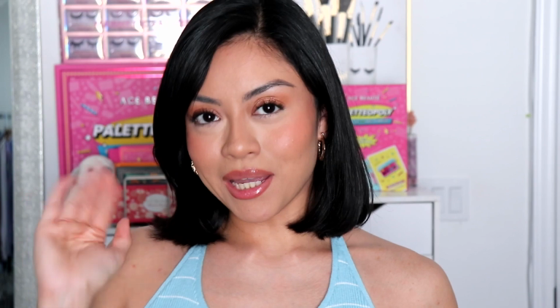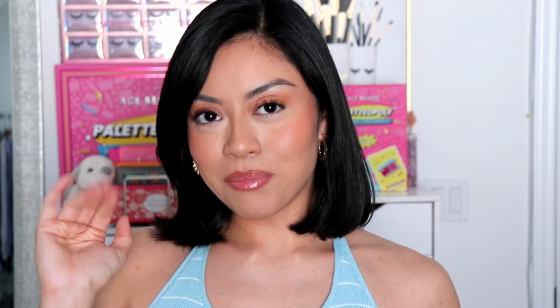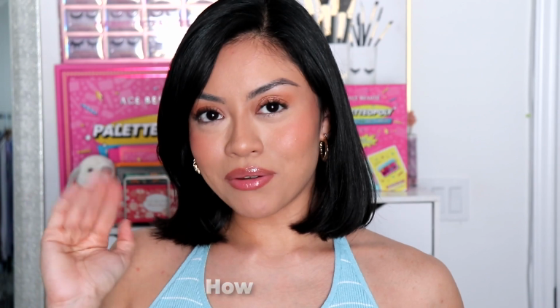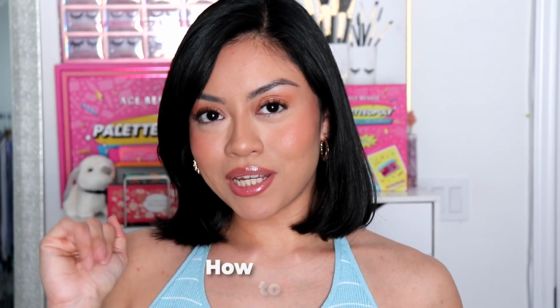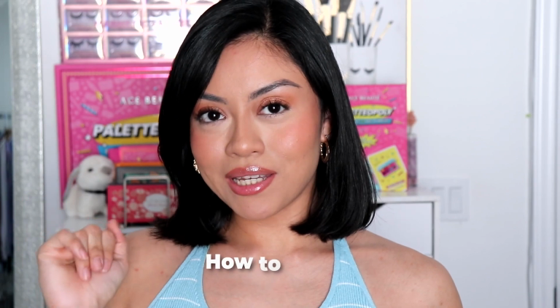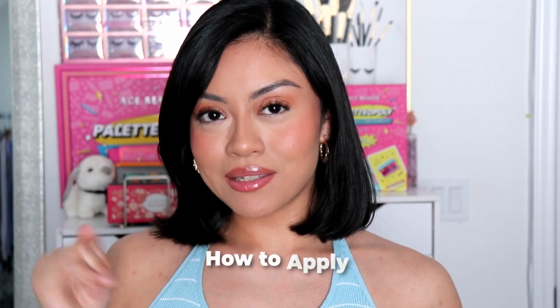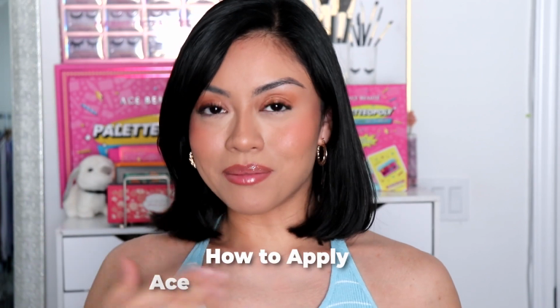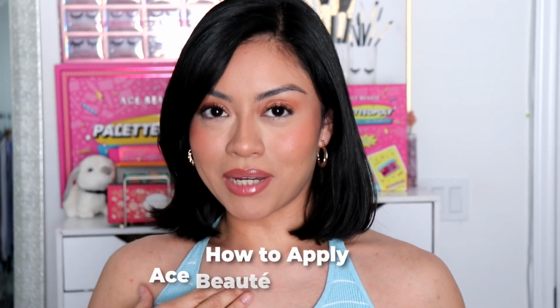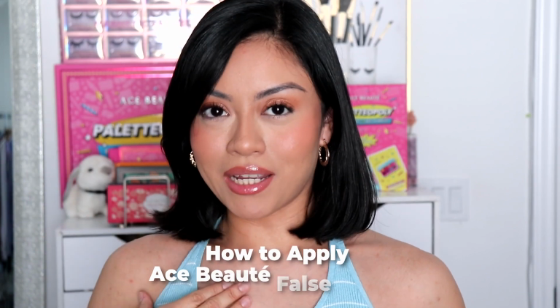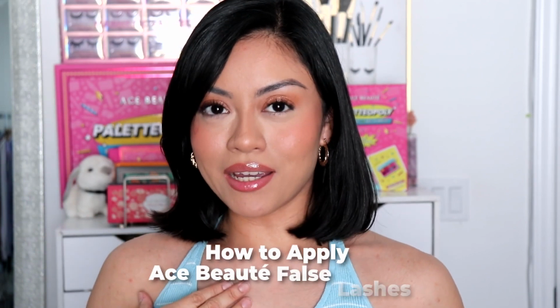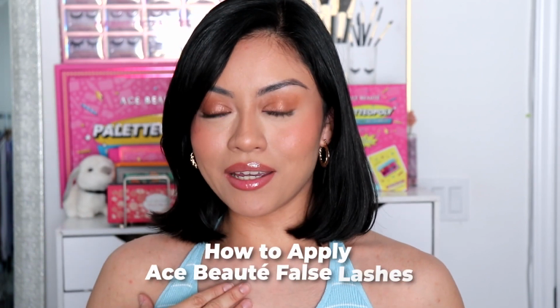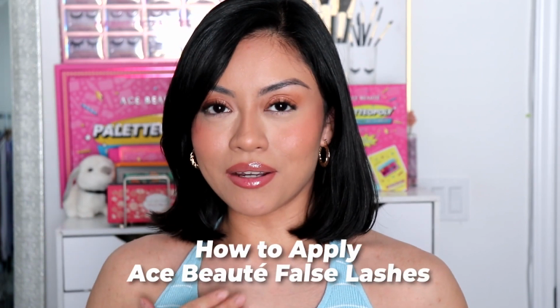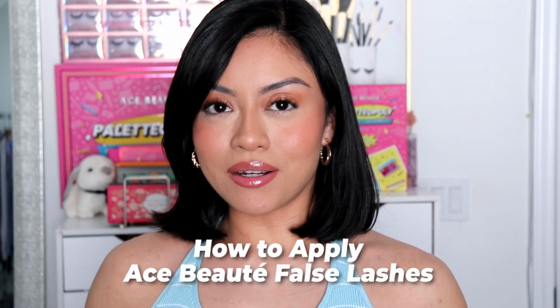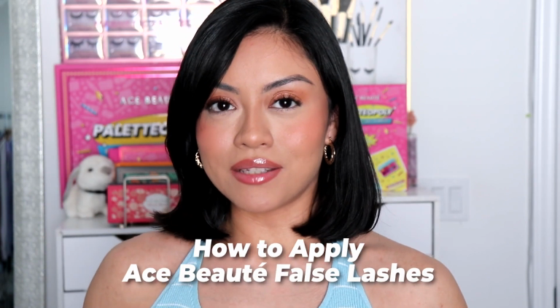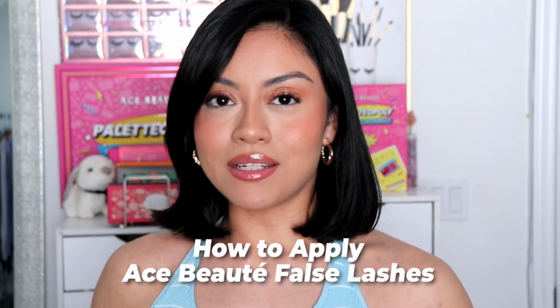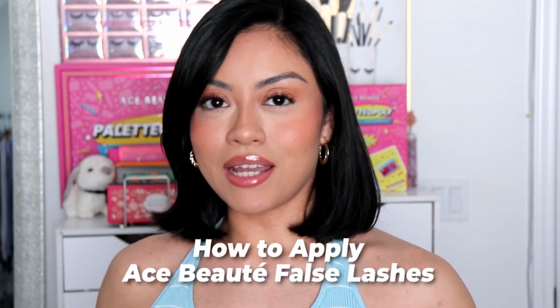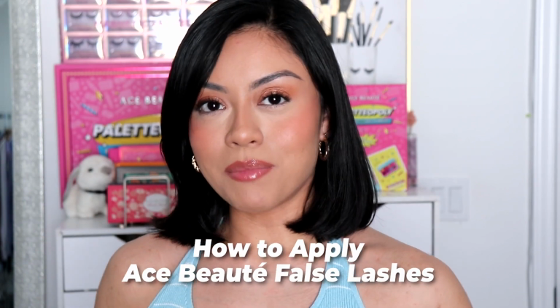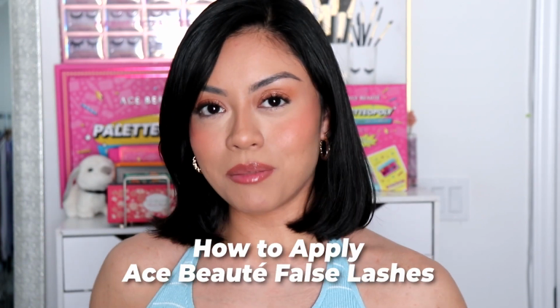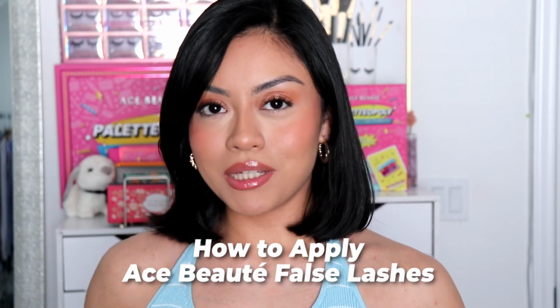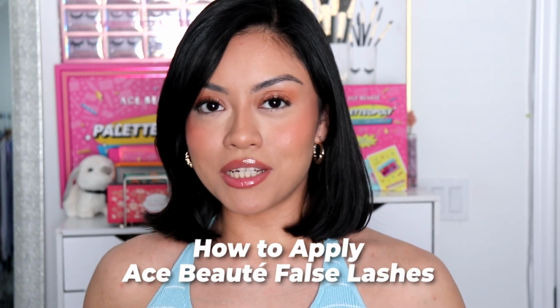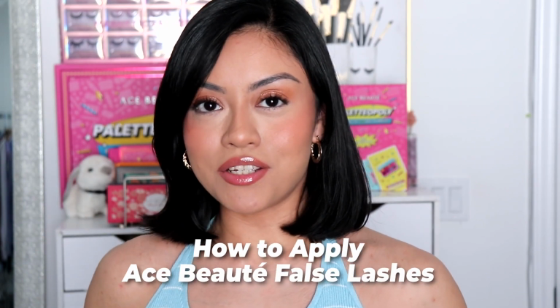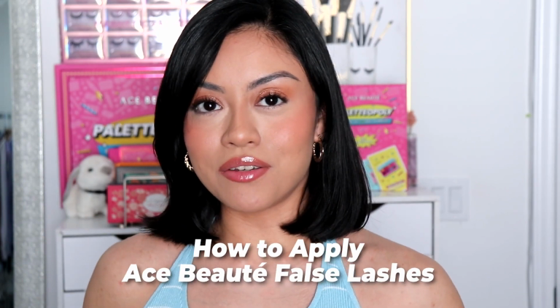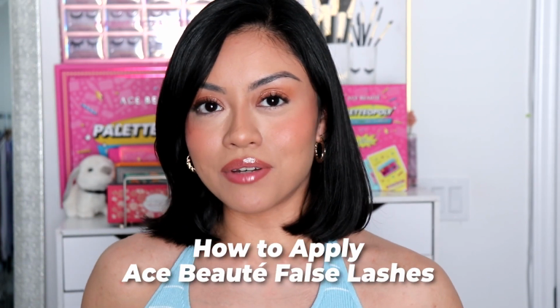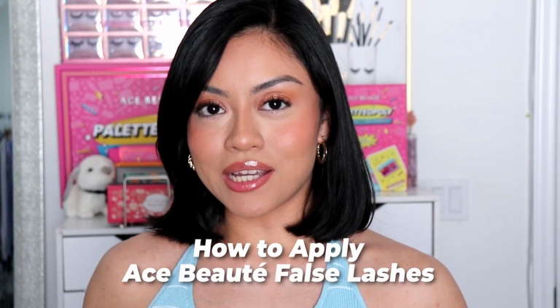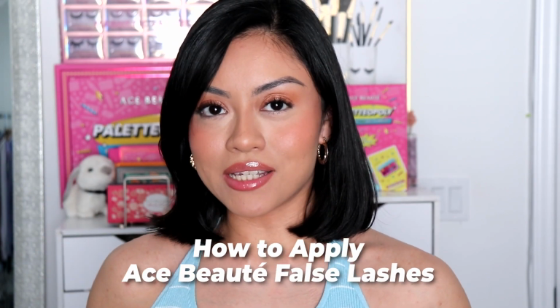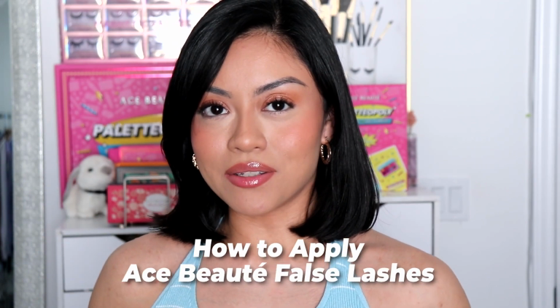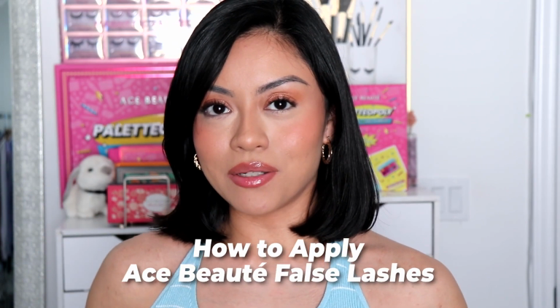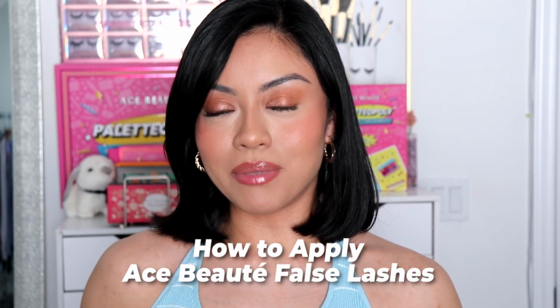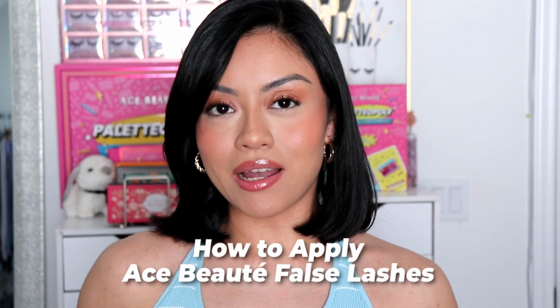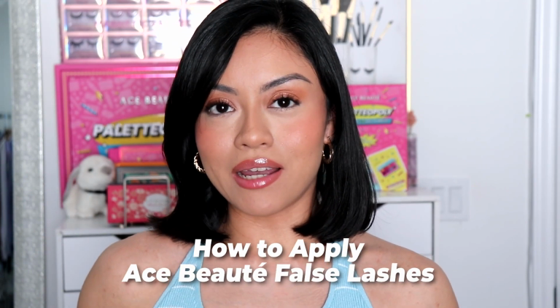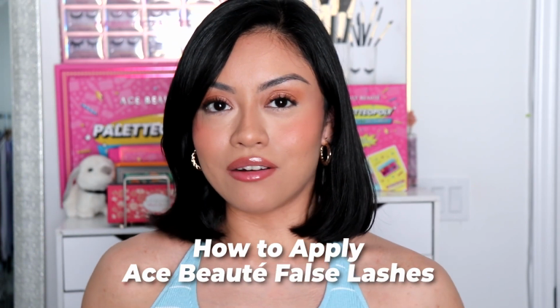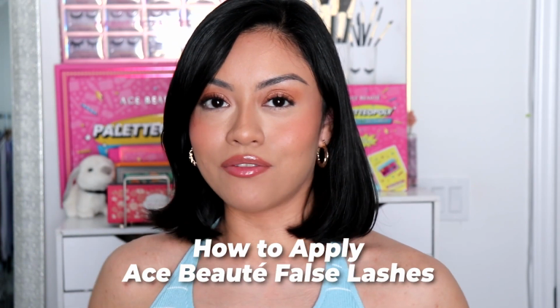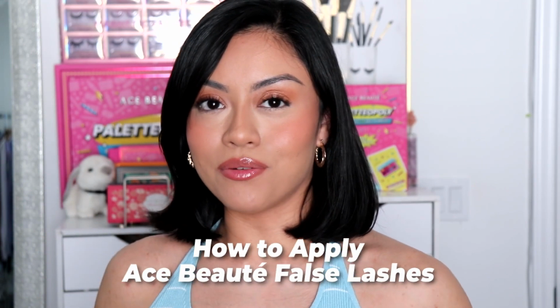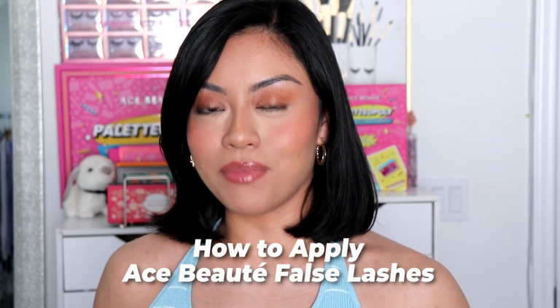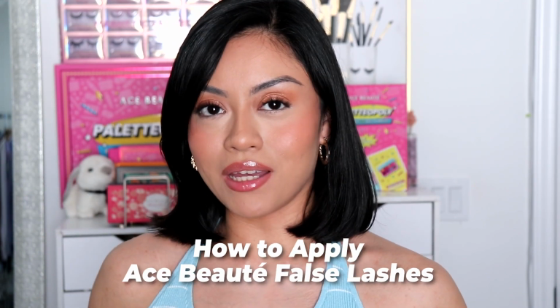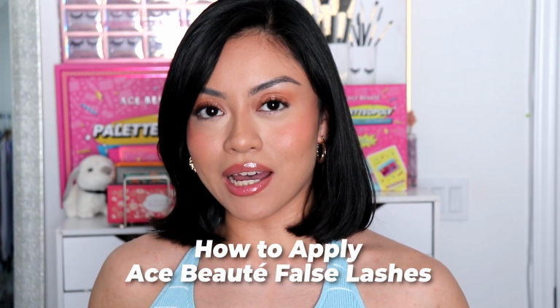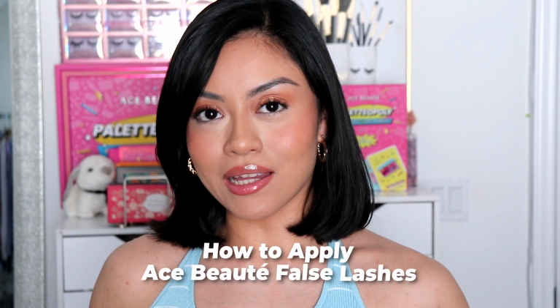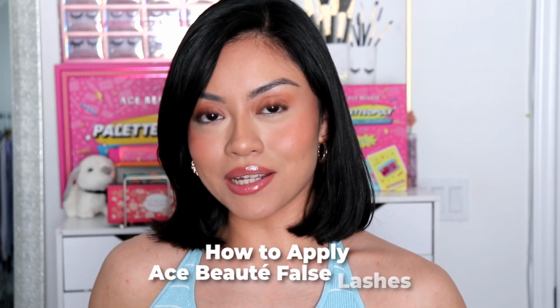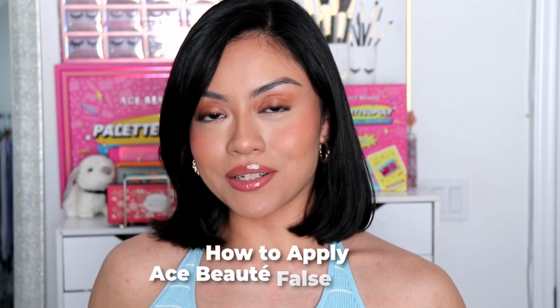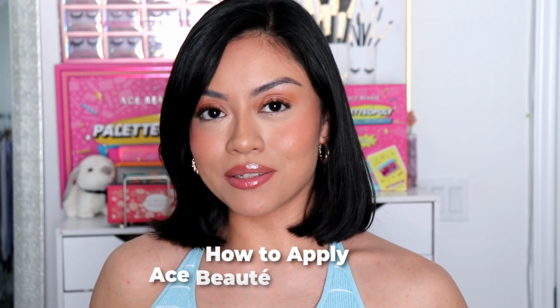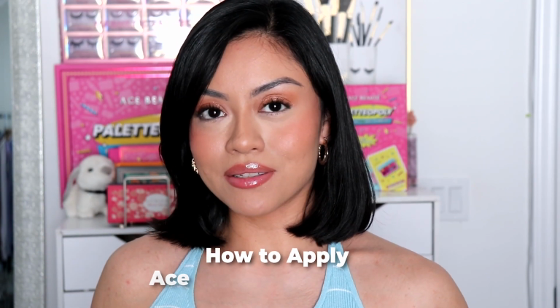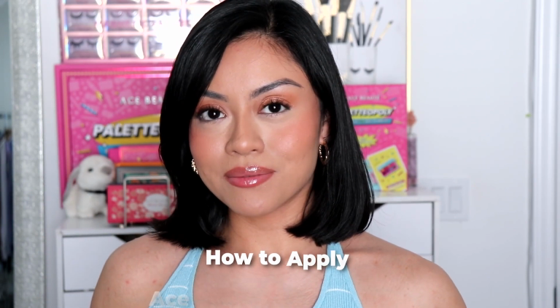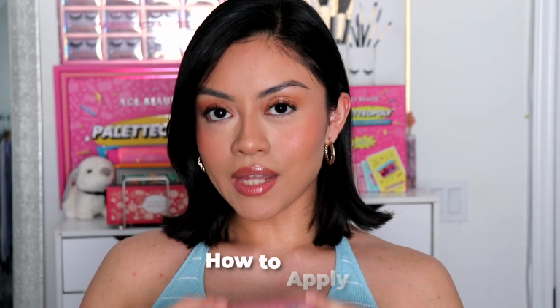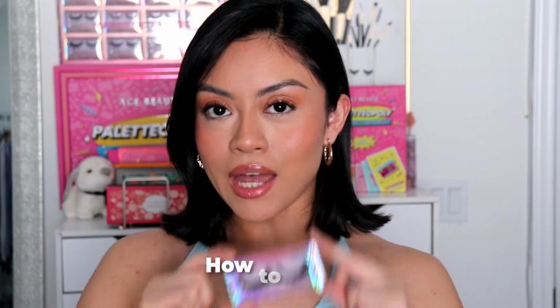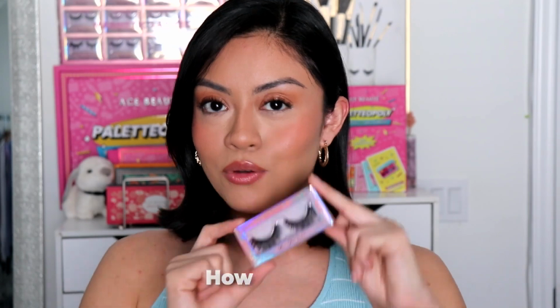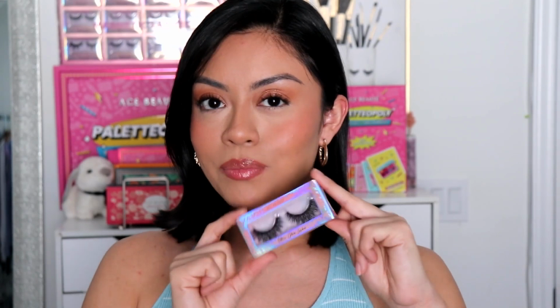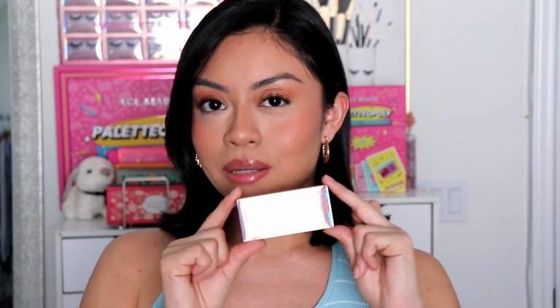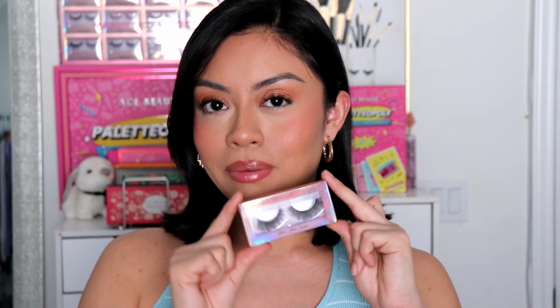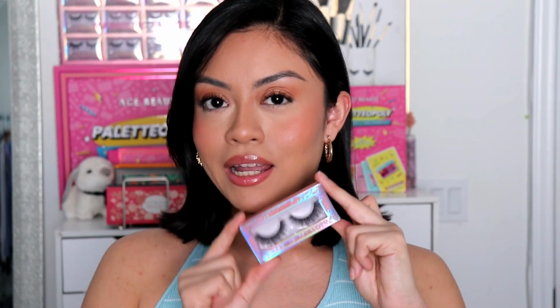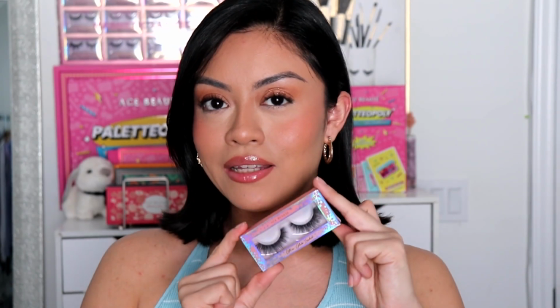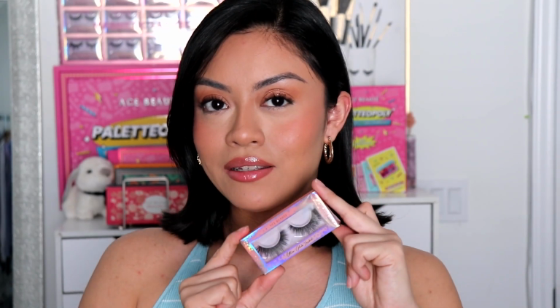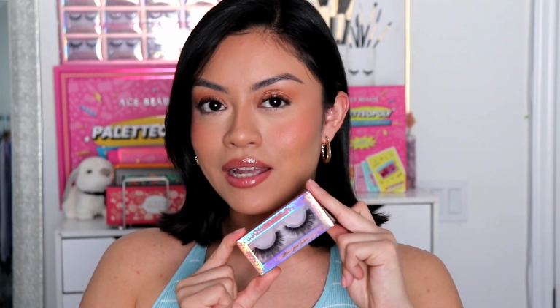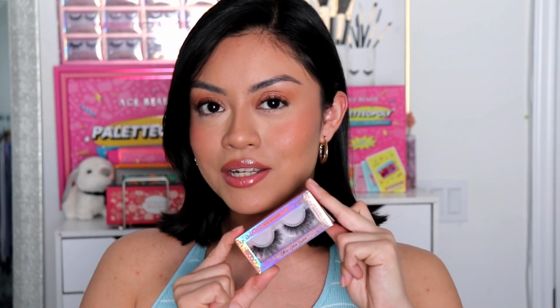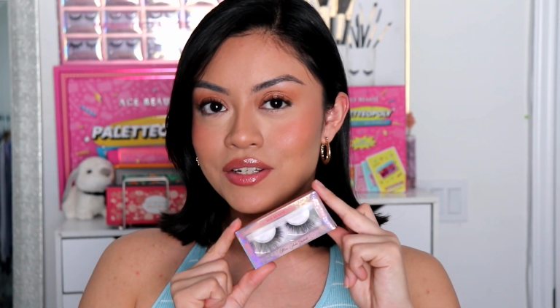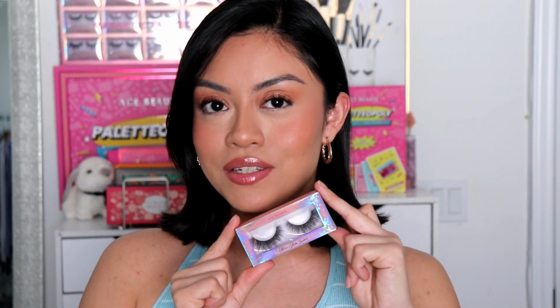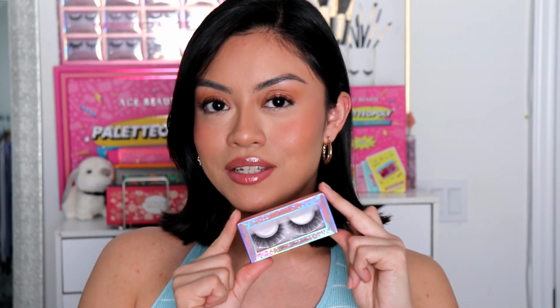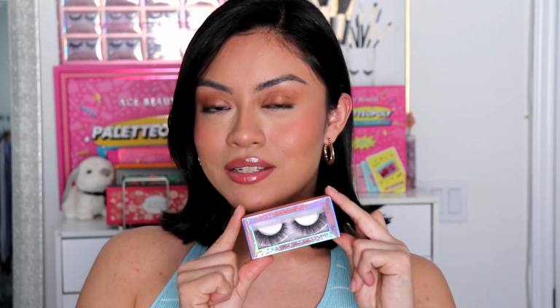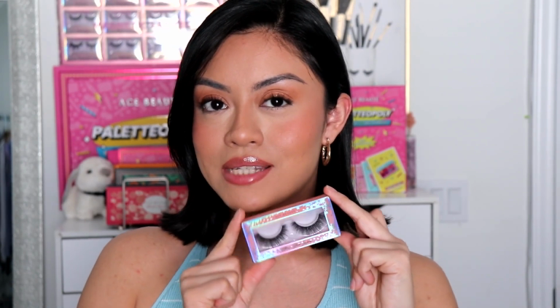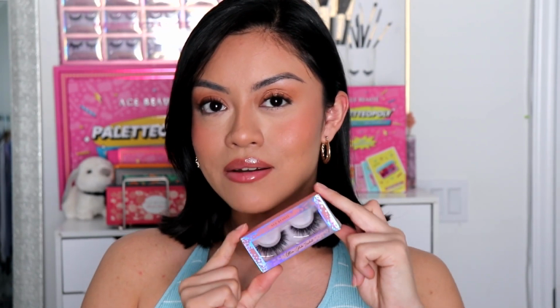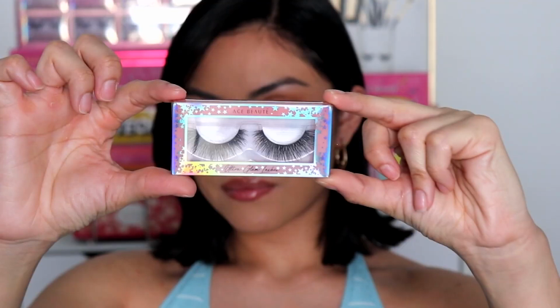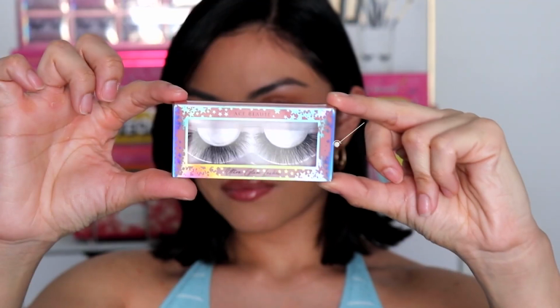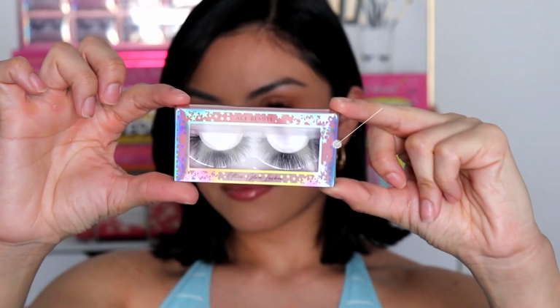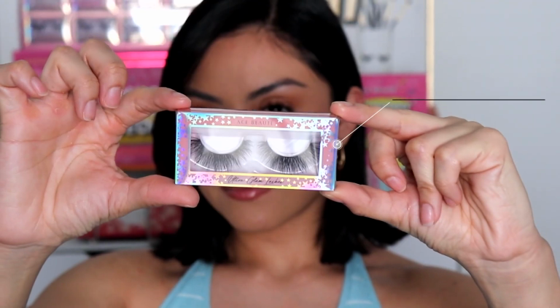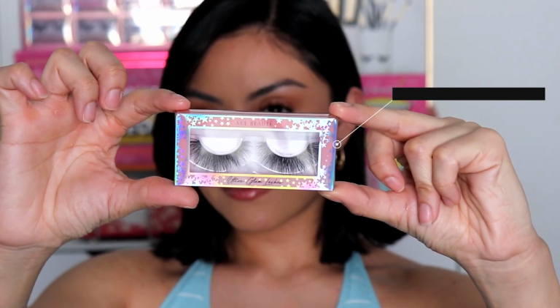Hi beauties! Maria here, and today I'm going to be teaching you guys how to apply our foam ink eyelashes. I will be applying the lashes in a style cloth loop.